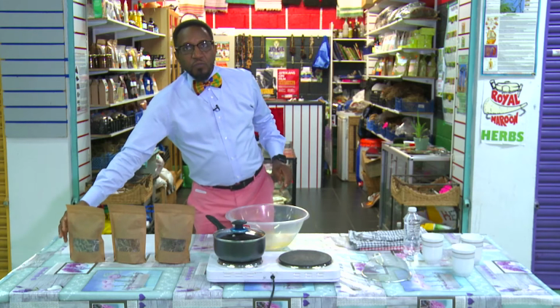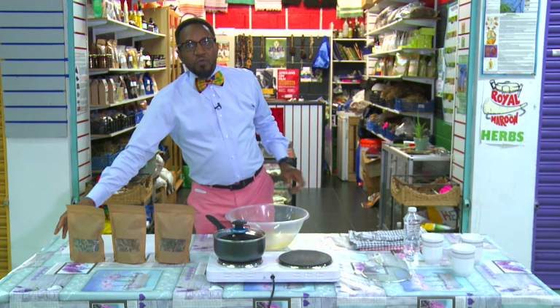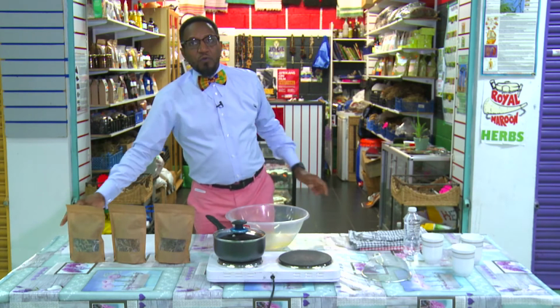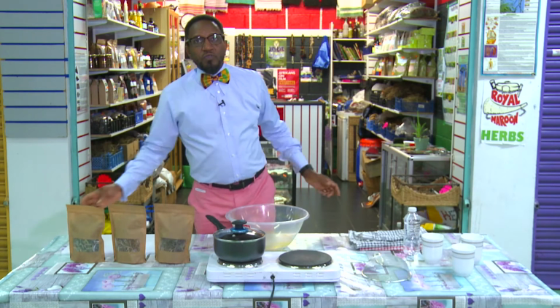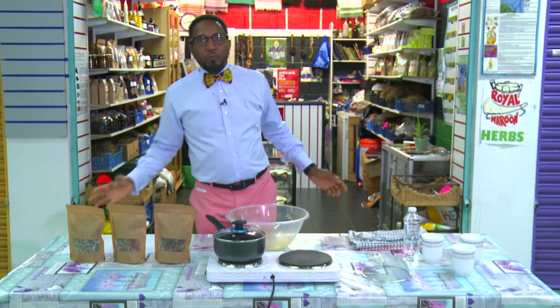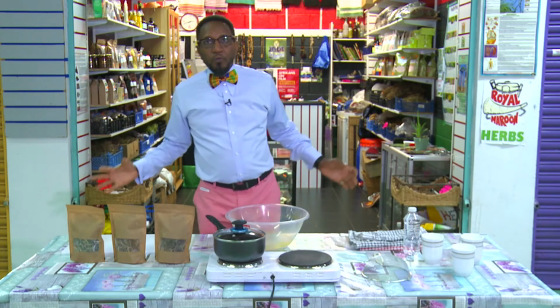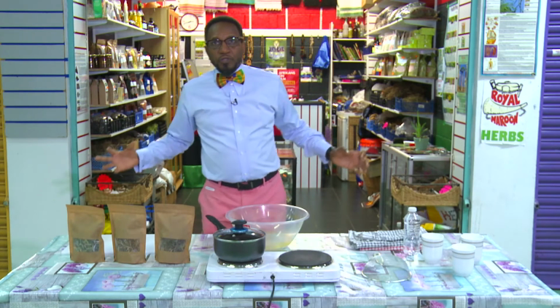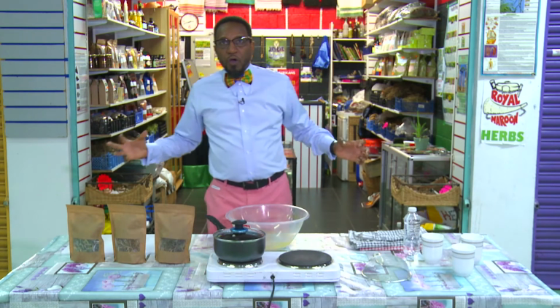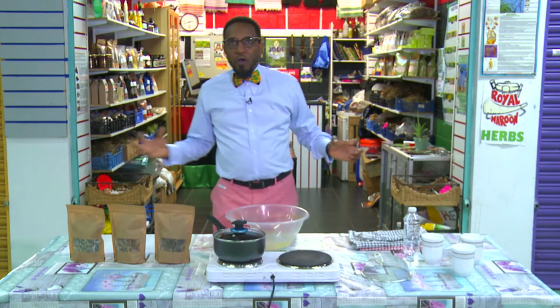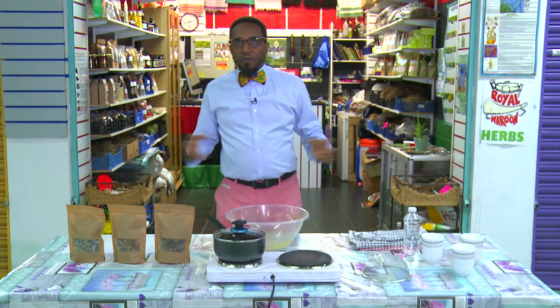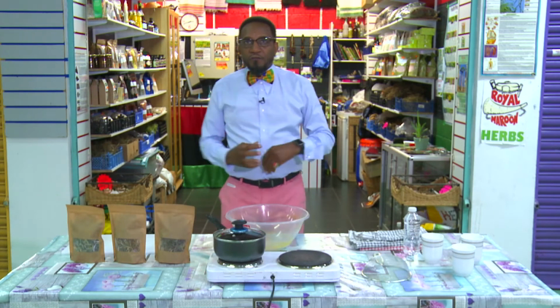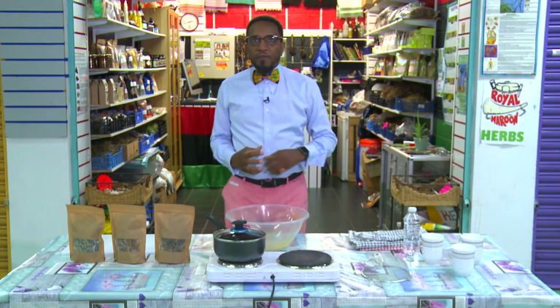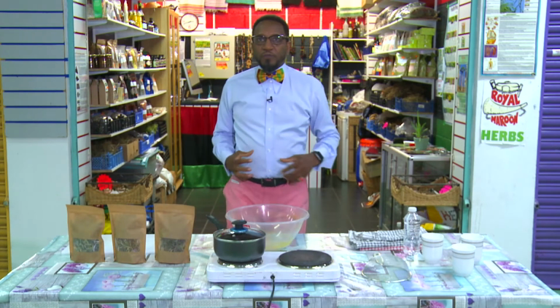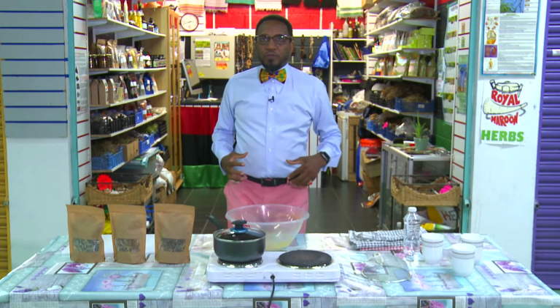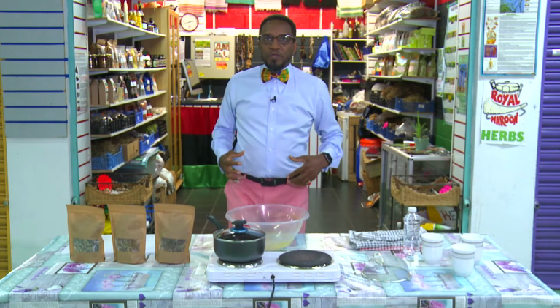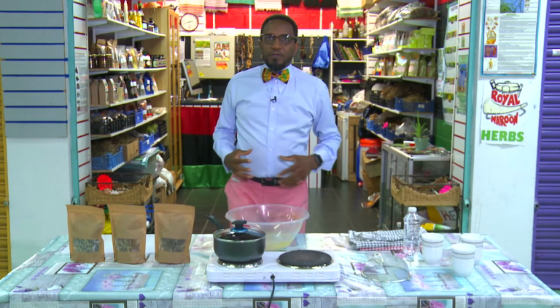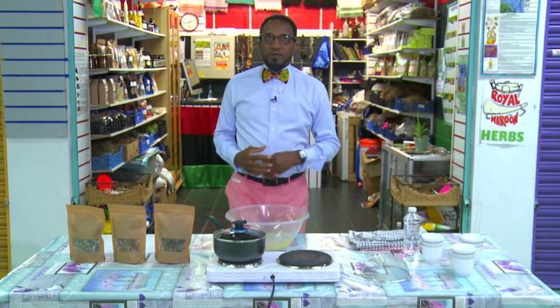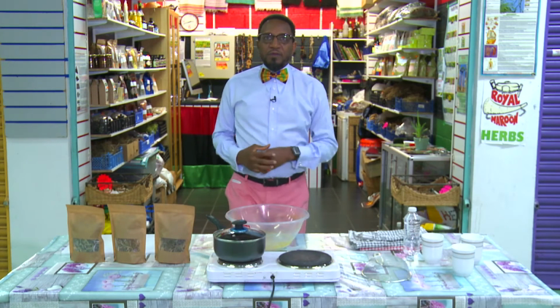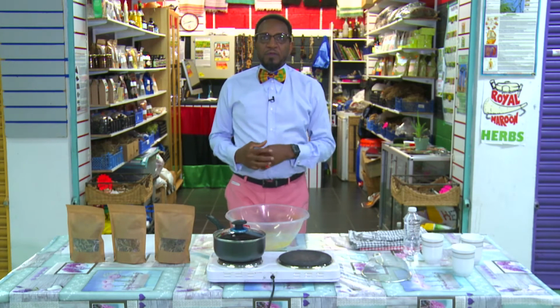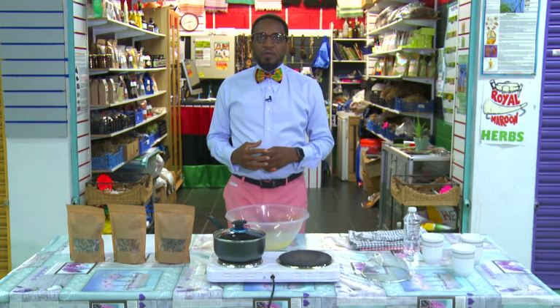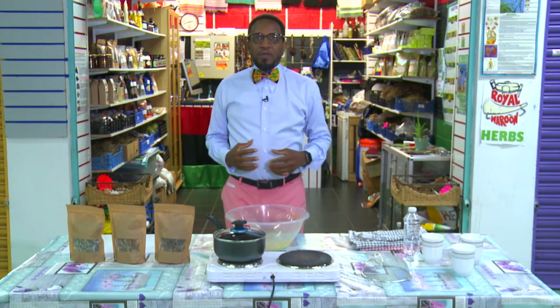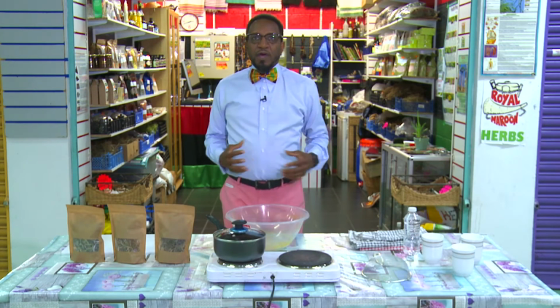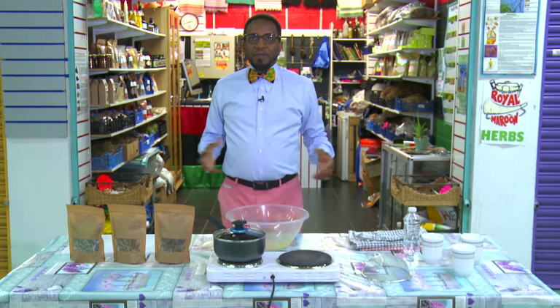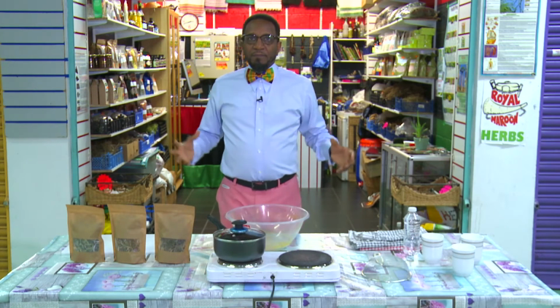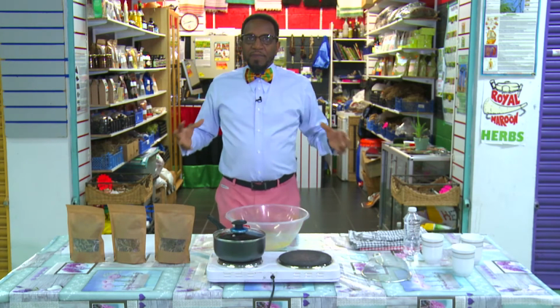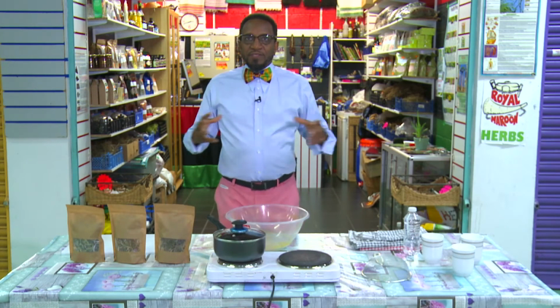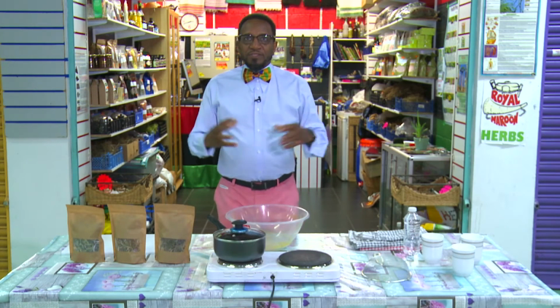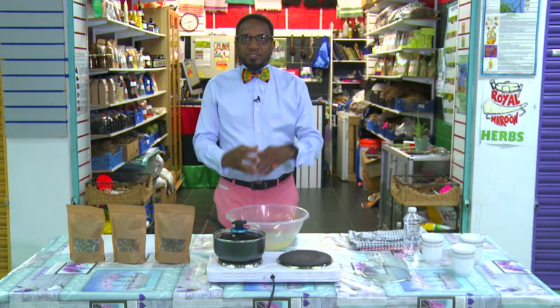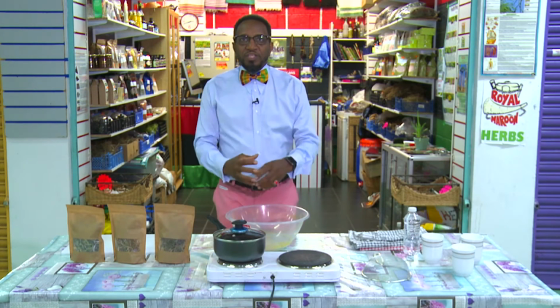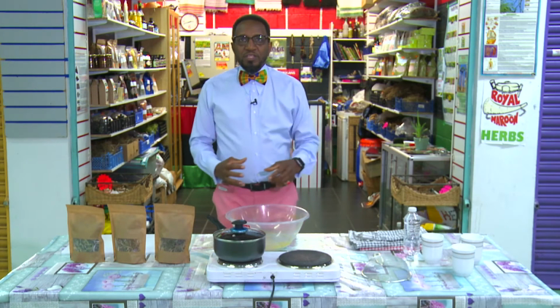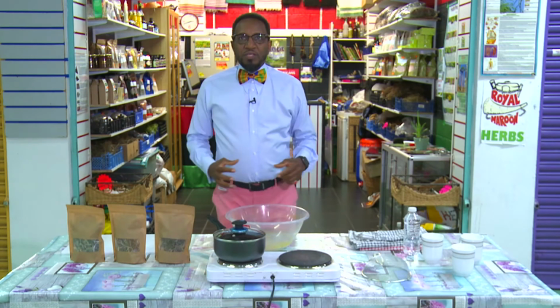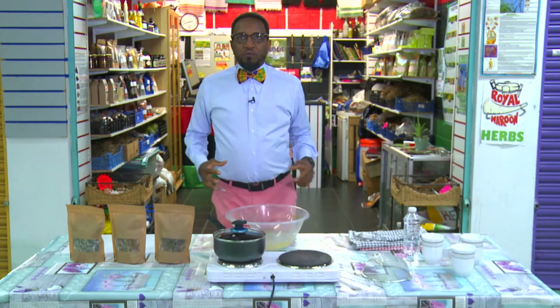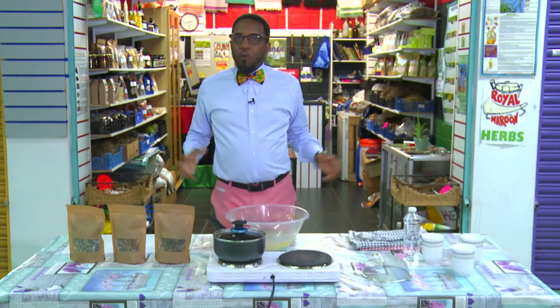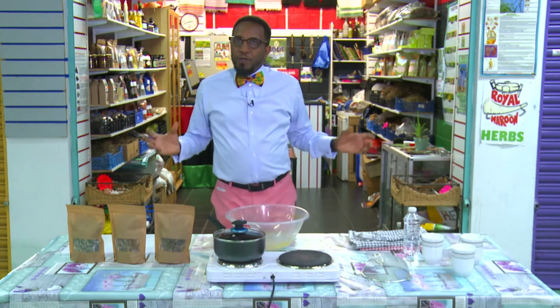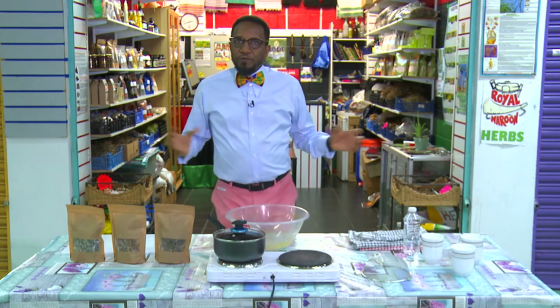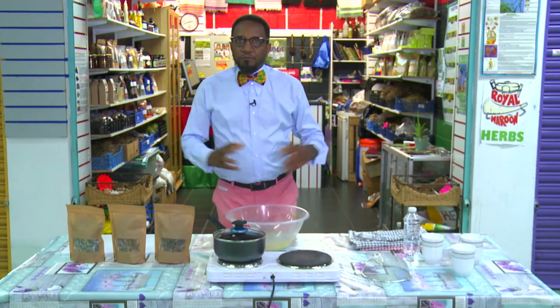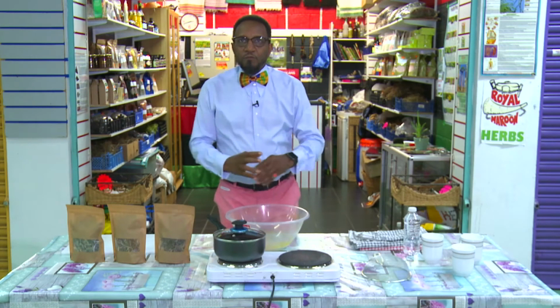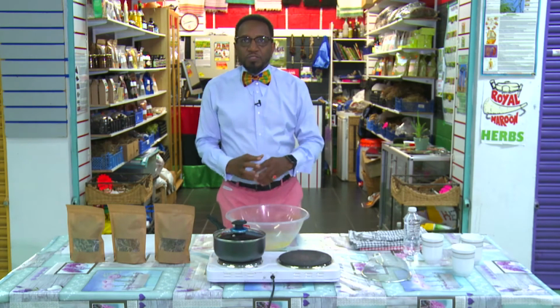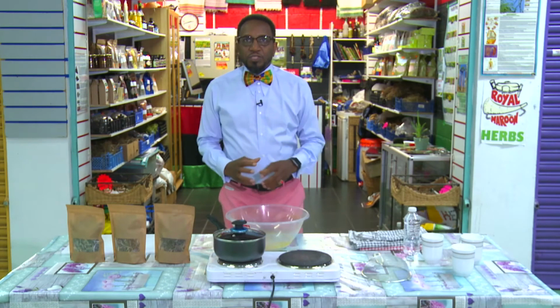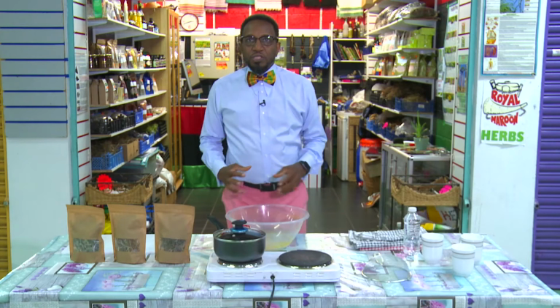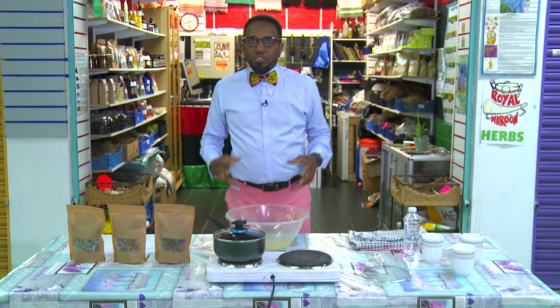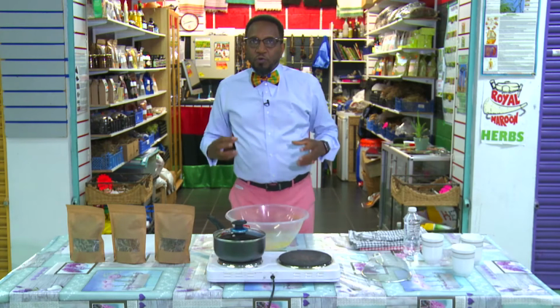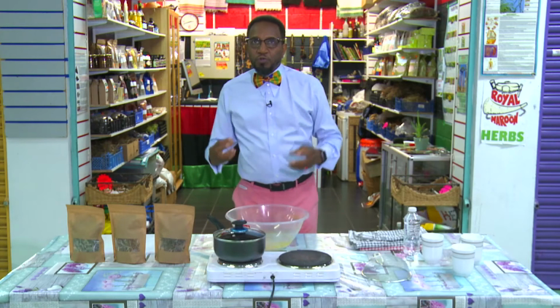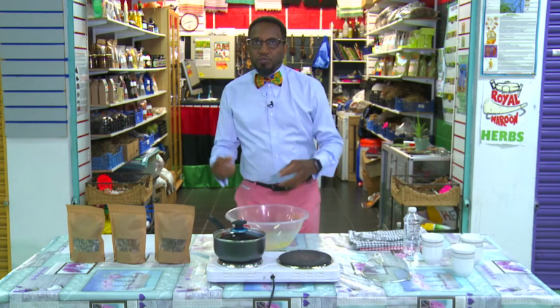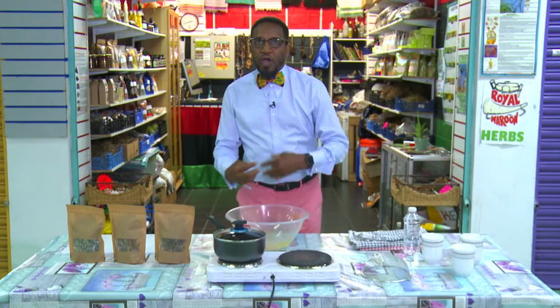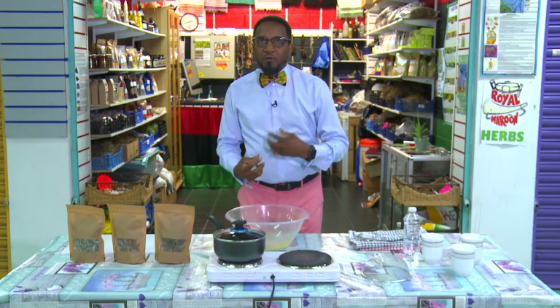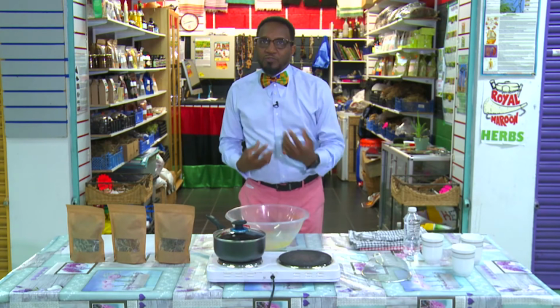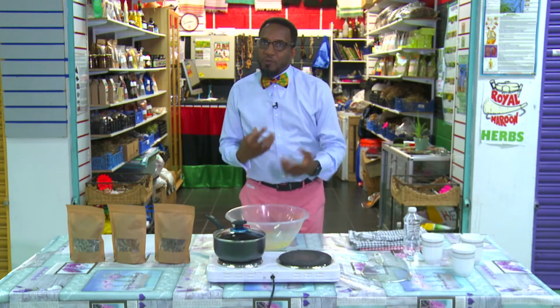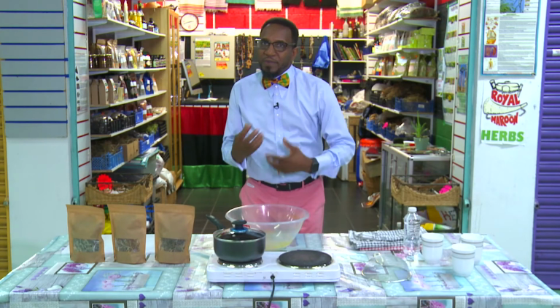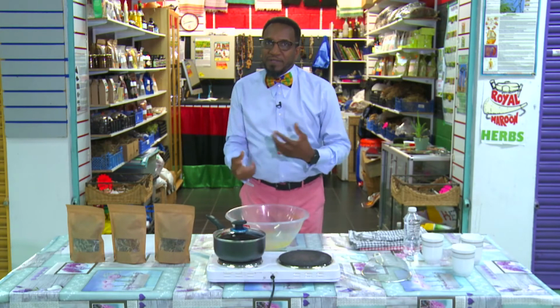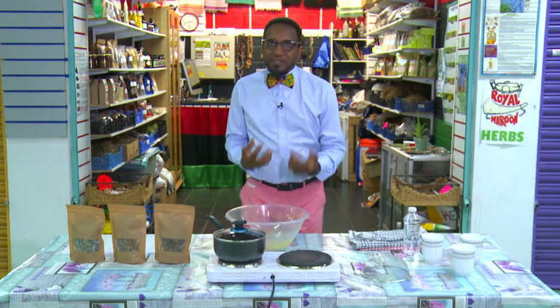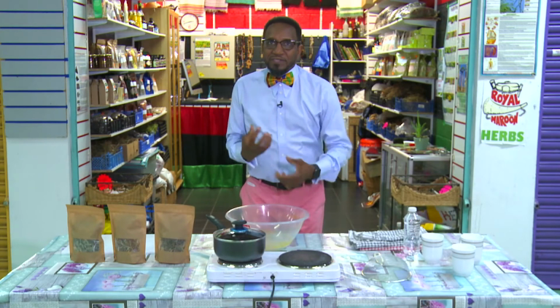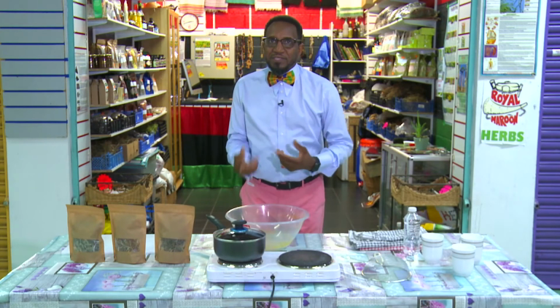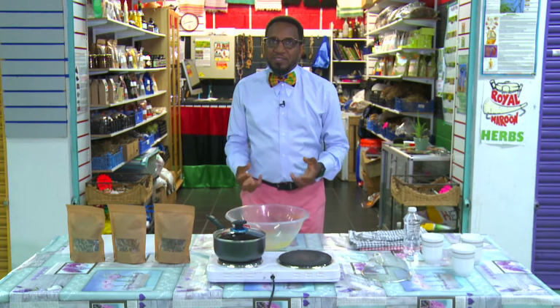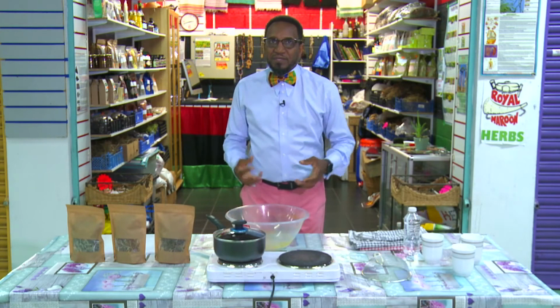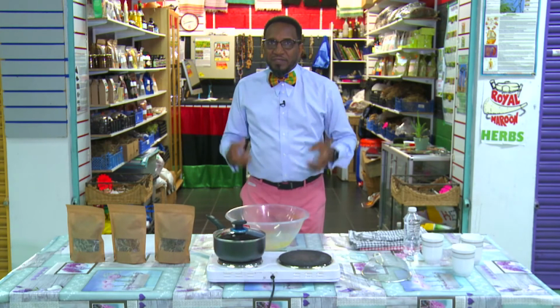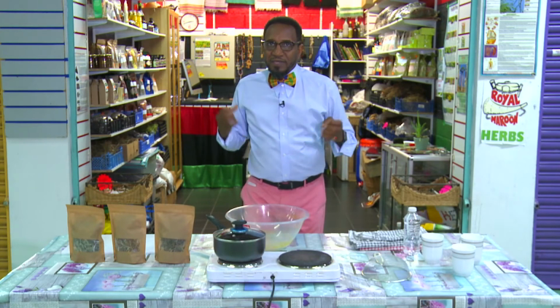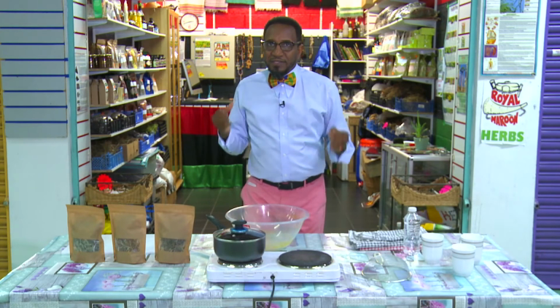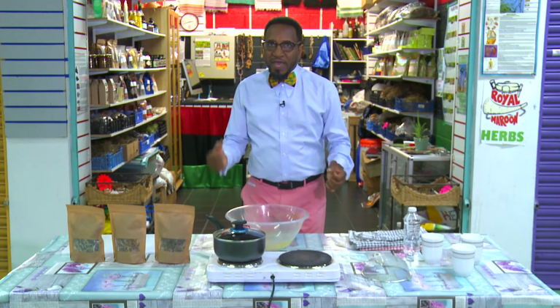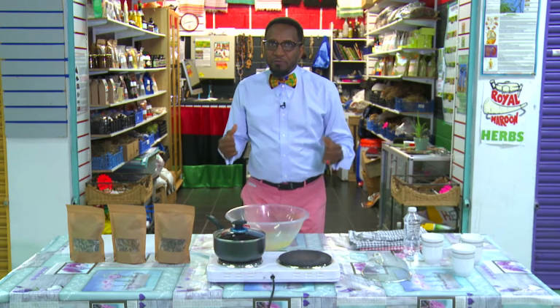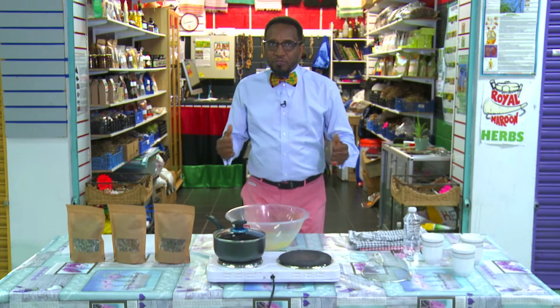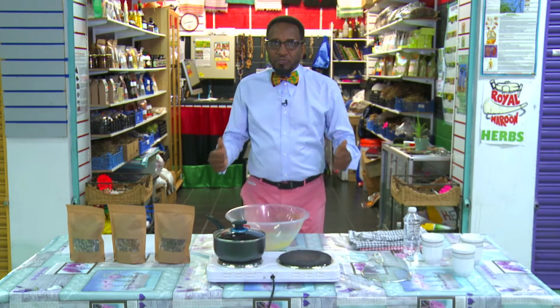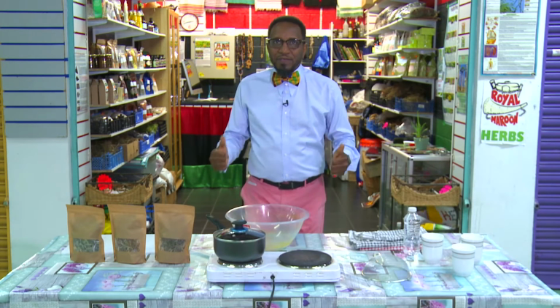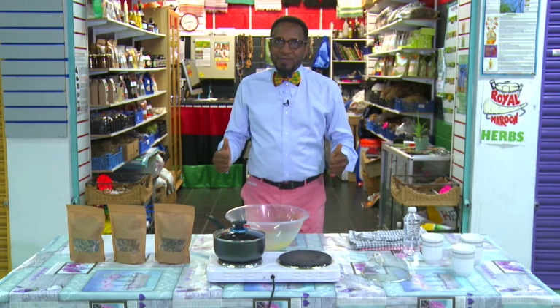So we're going to put all of them together and make a tea — a wonderful tea — and show you how to make this tea.